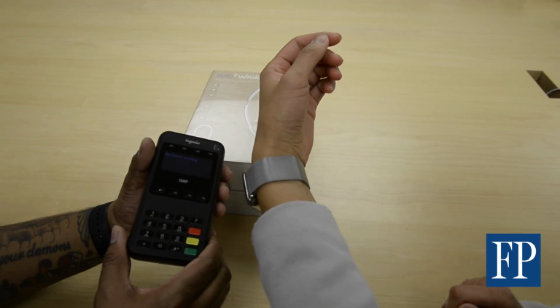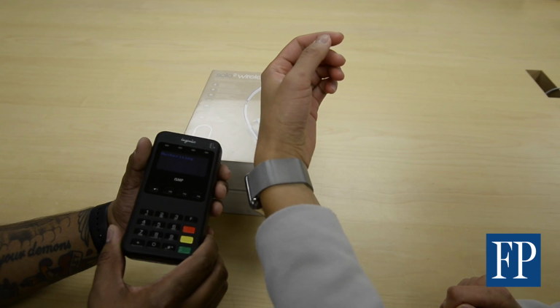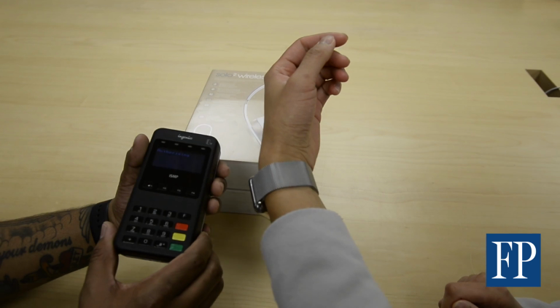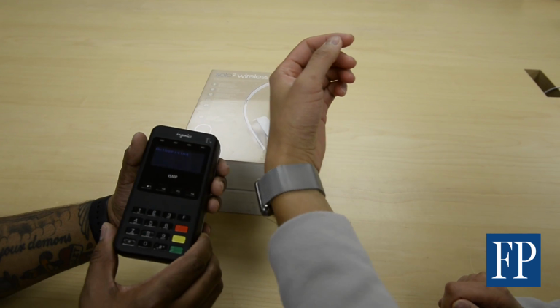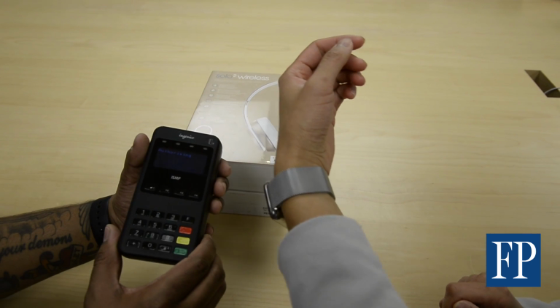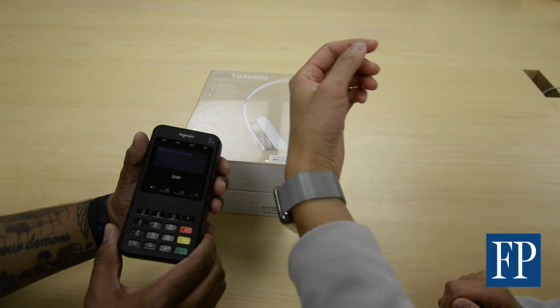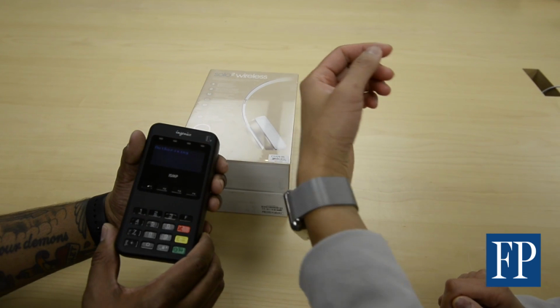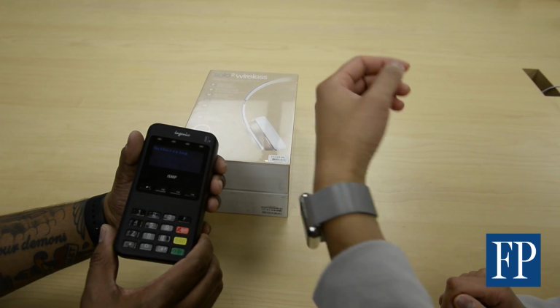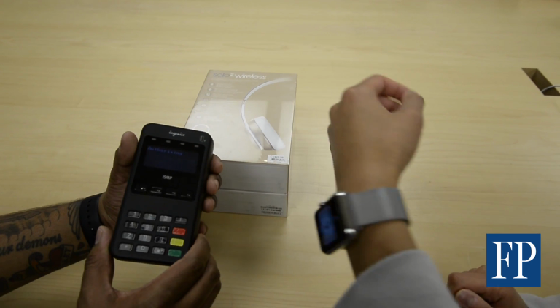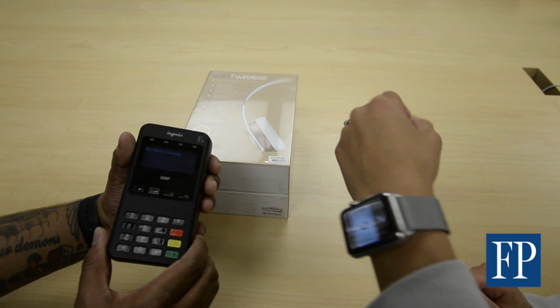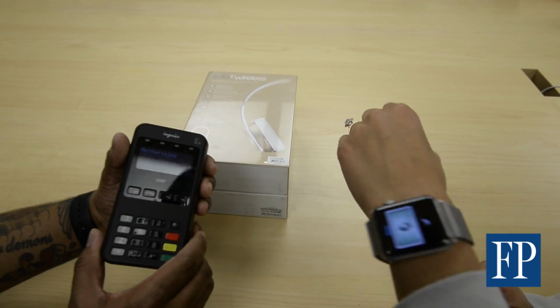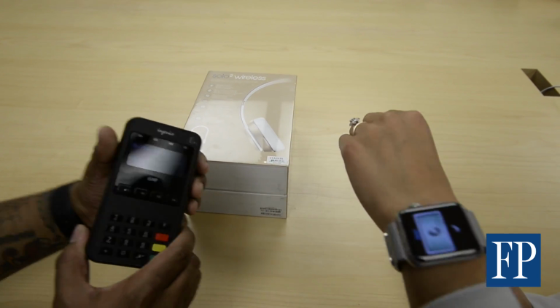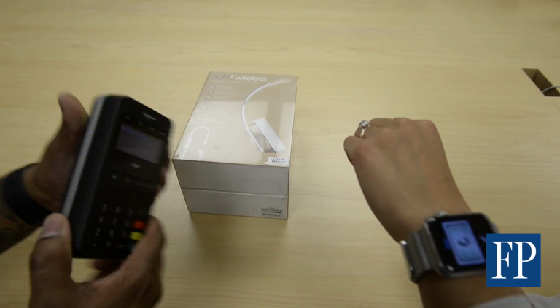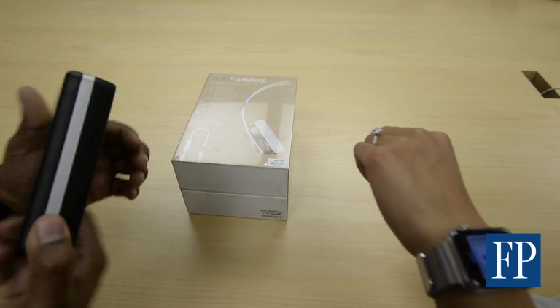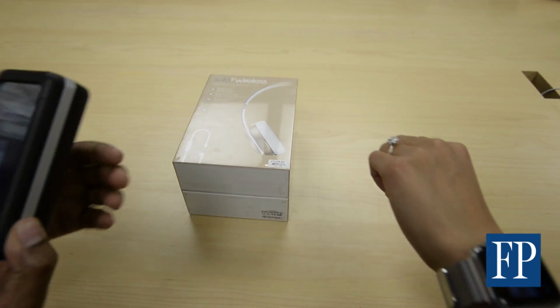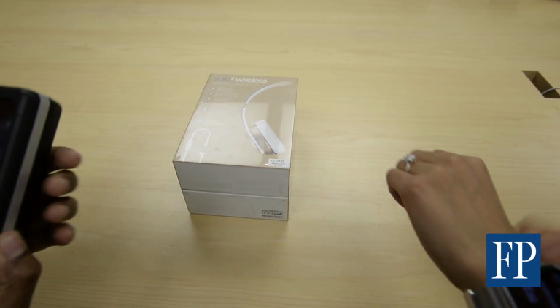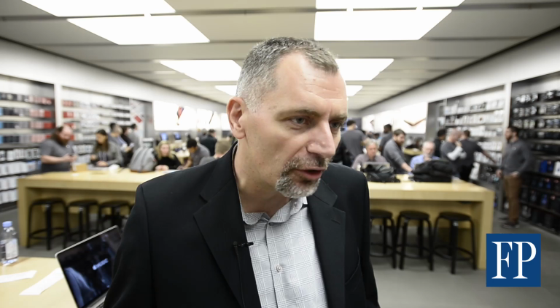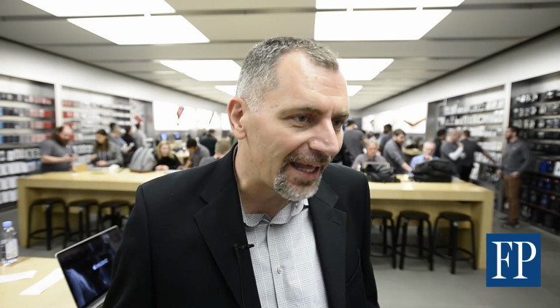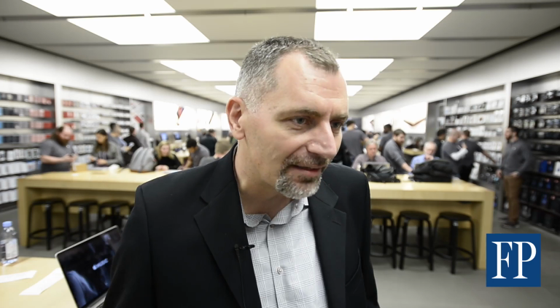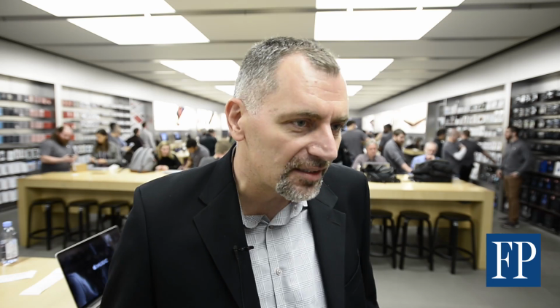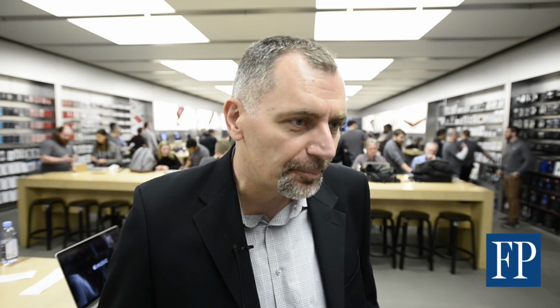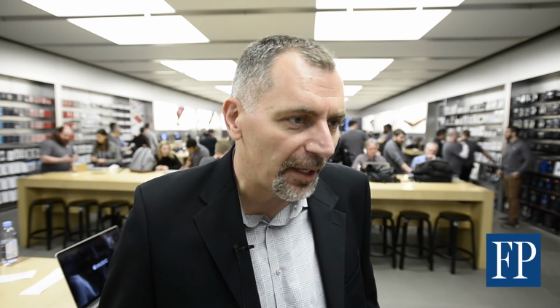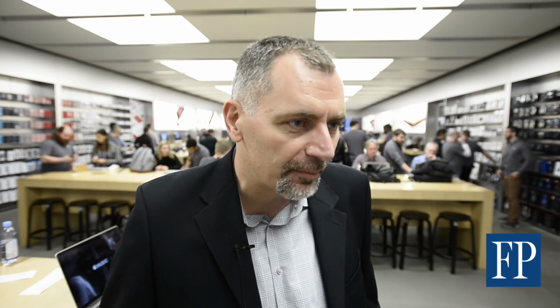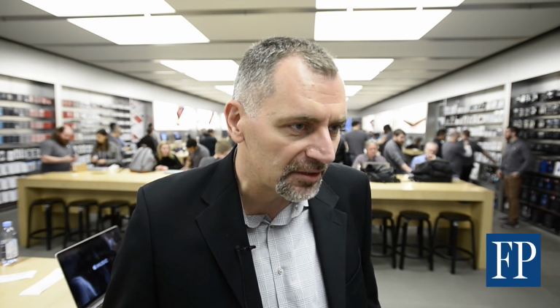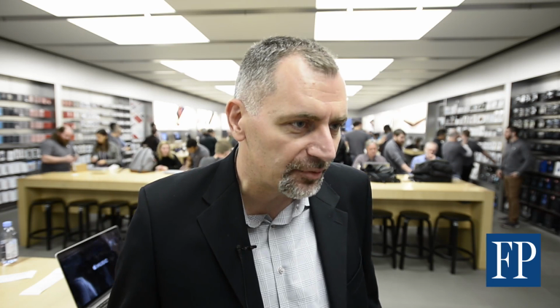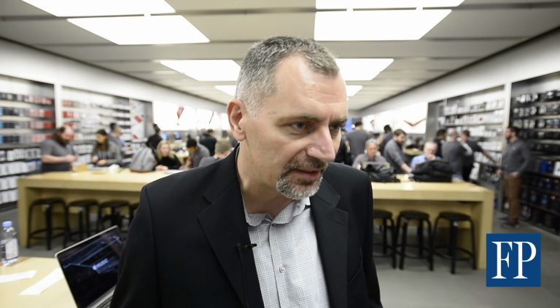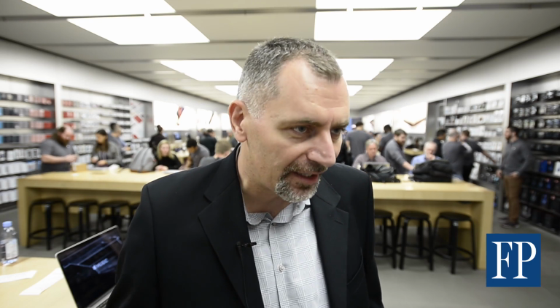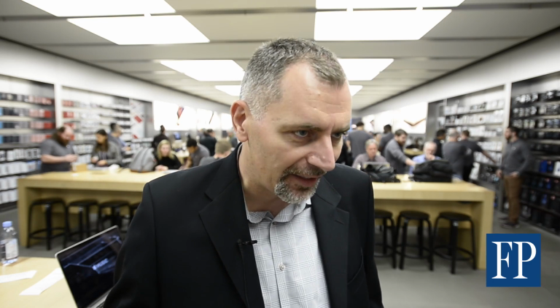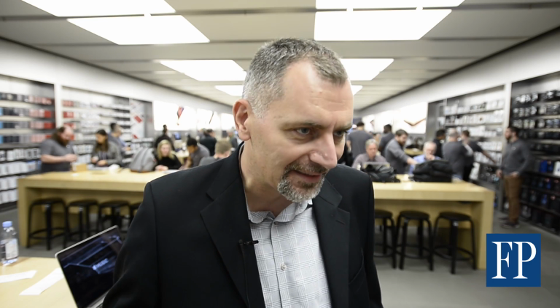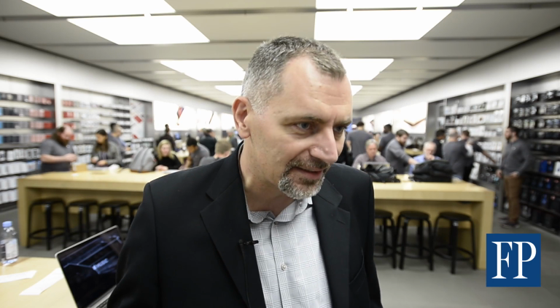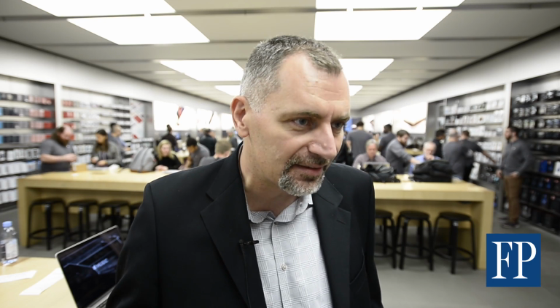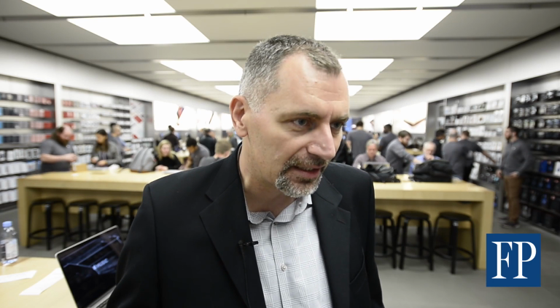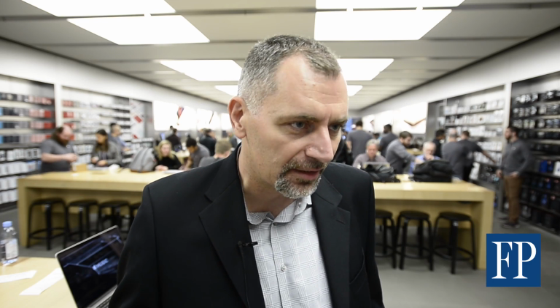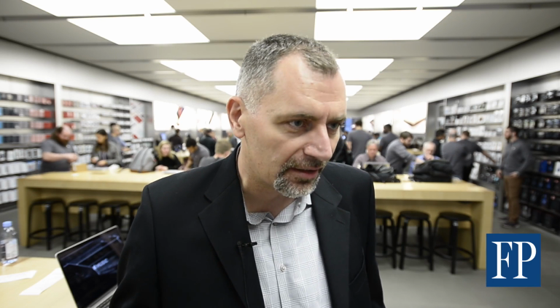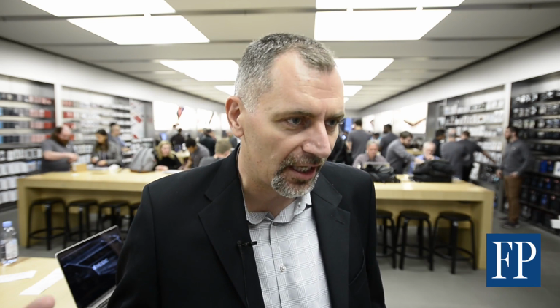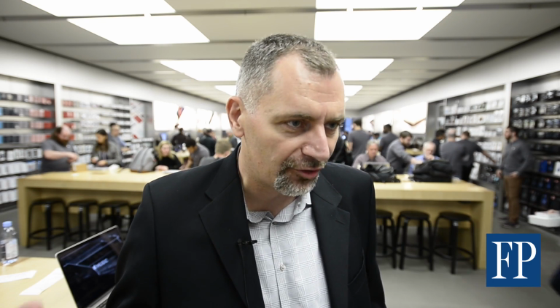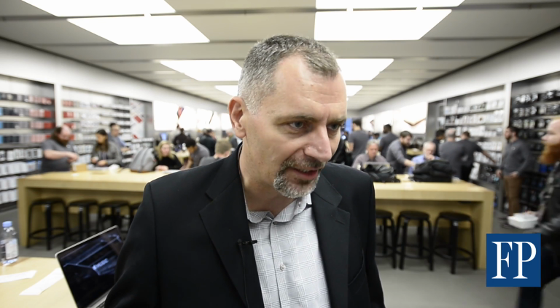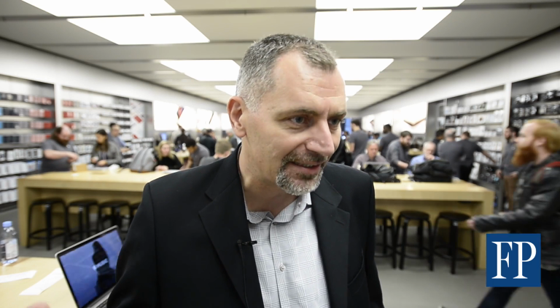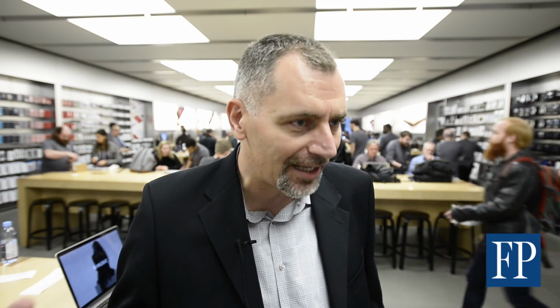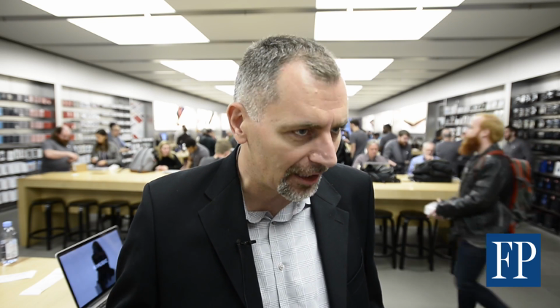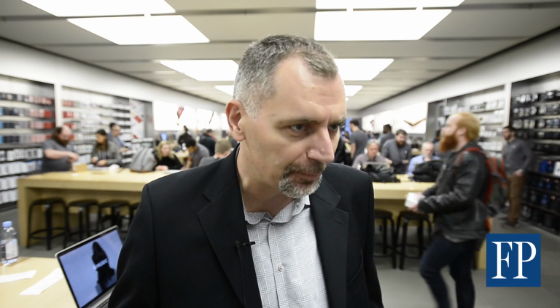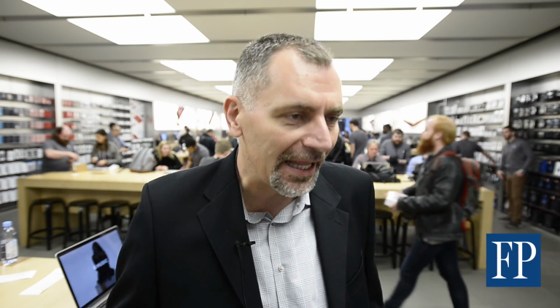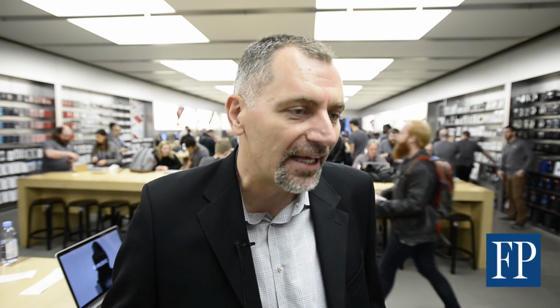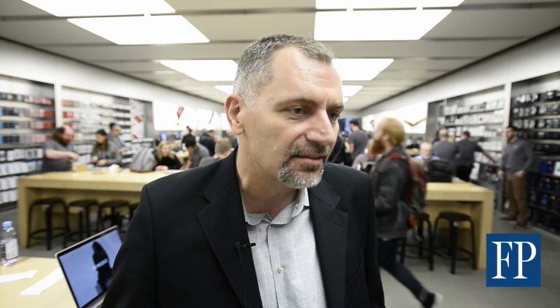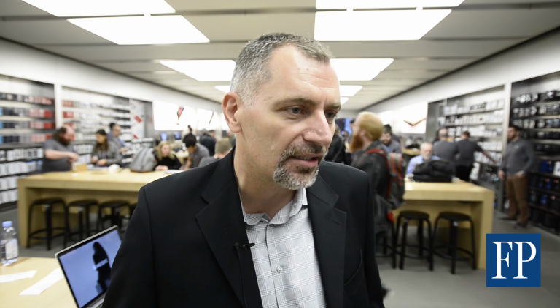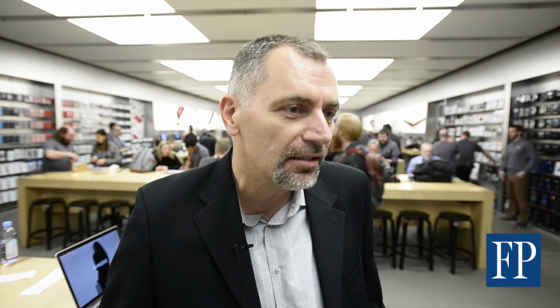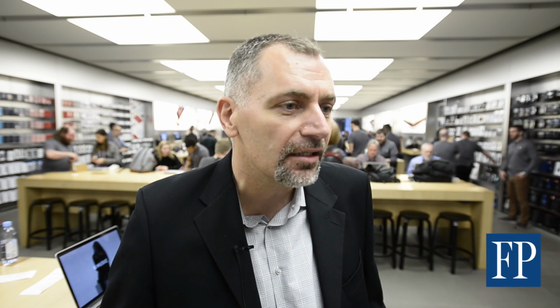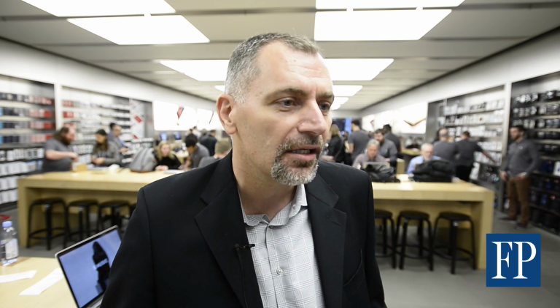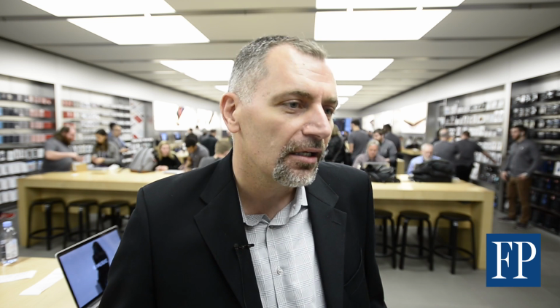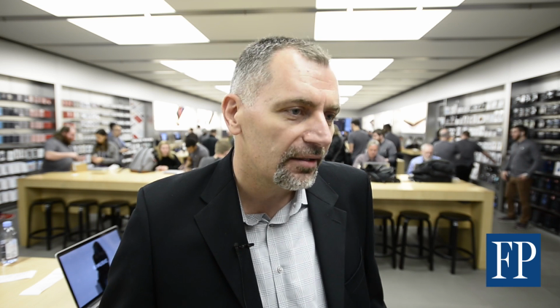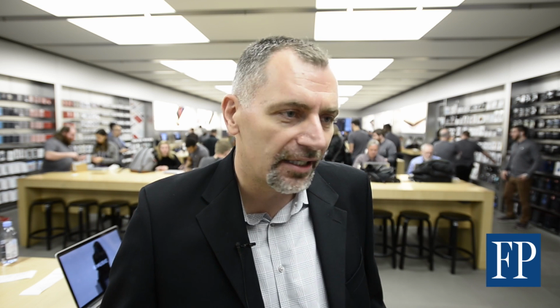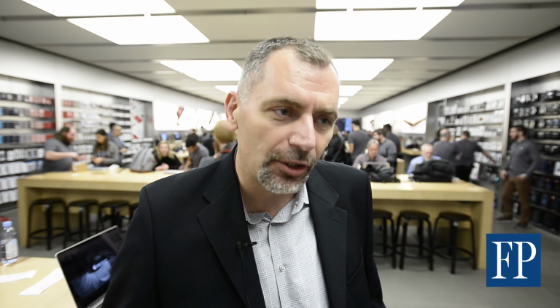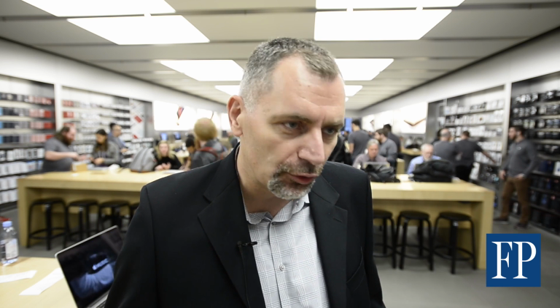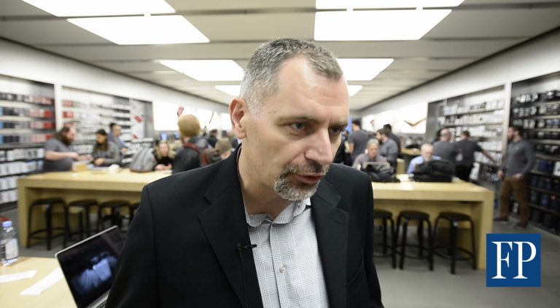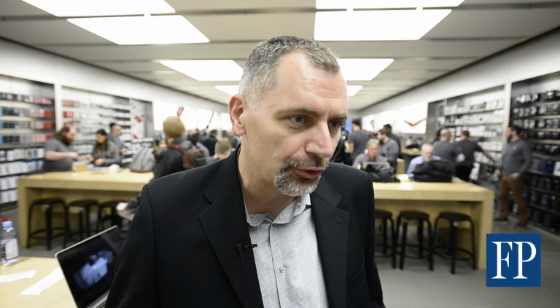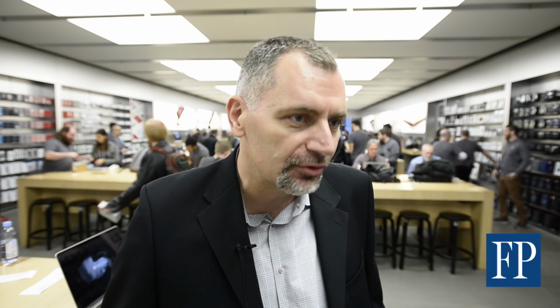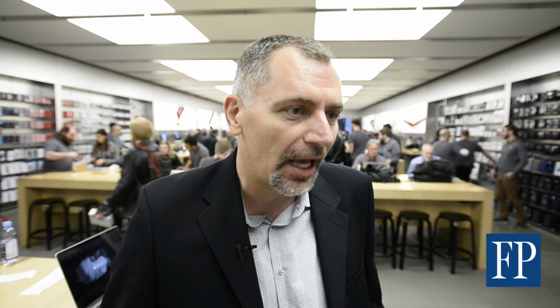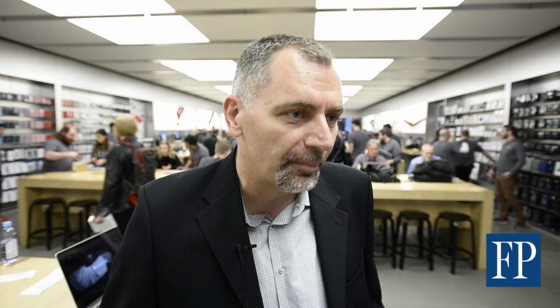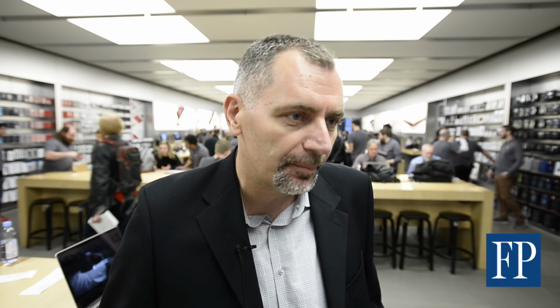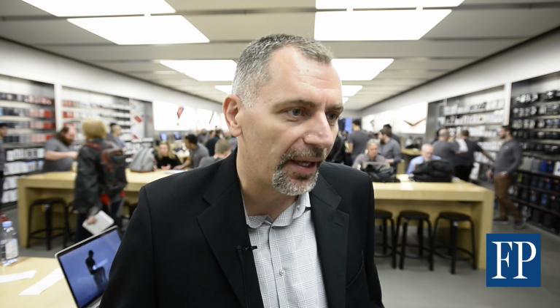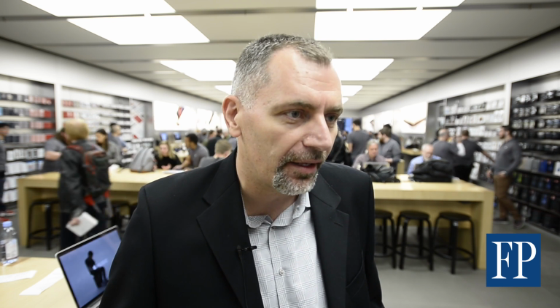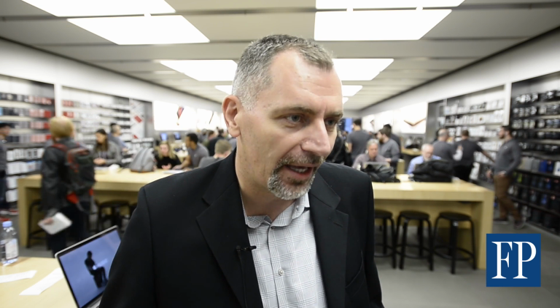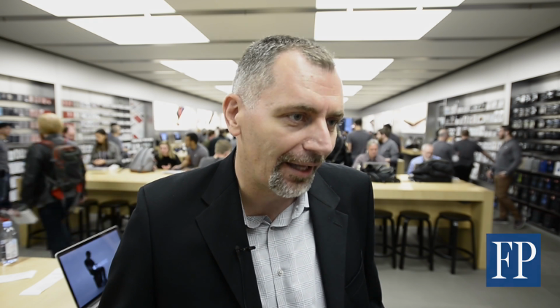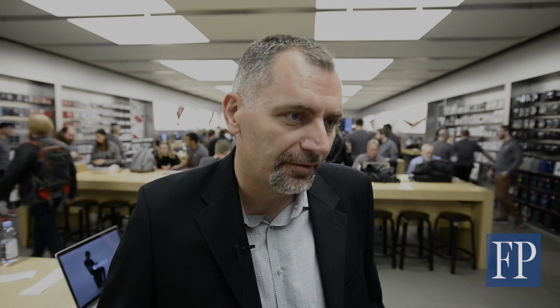Any retailer where people can do contactless payments with their existing credit card plastic, they can also use Apple Pay.